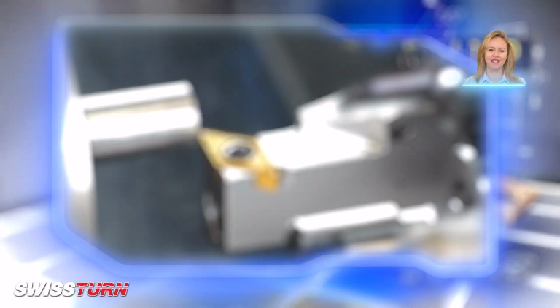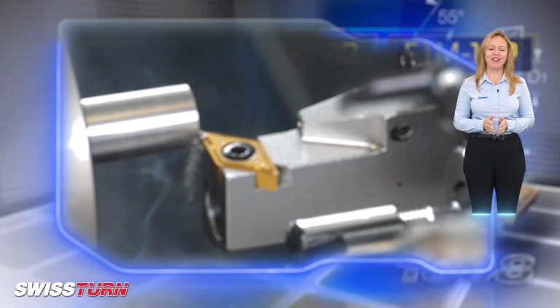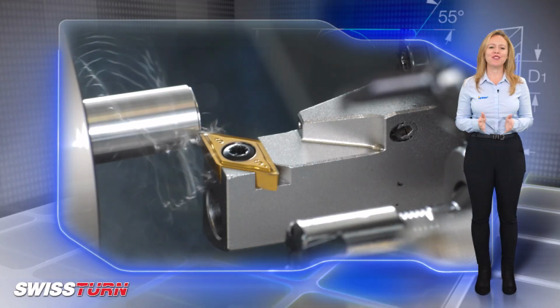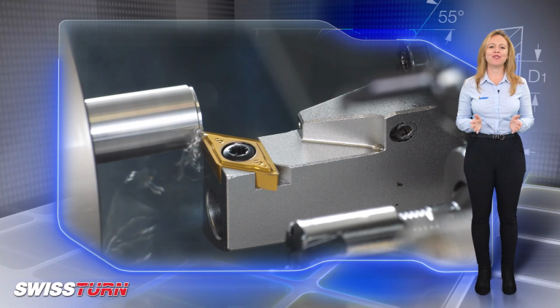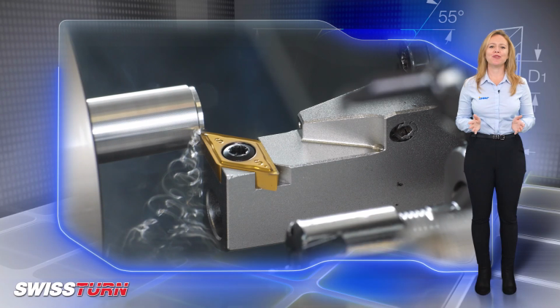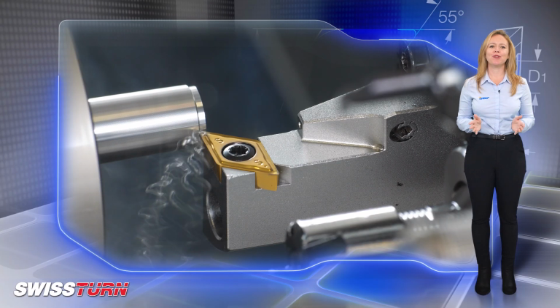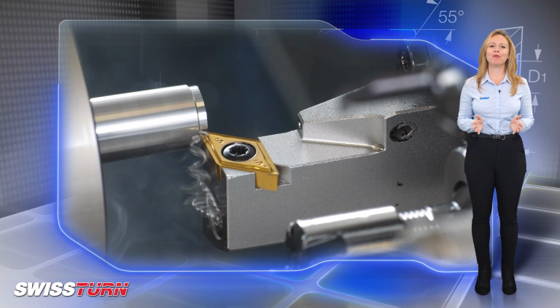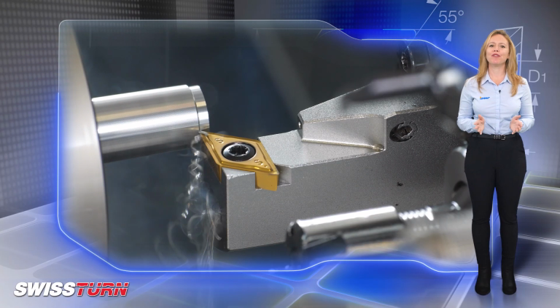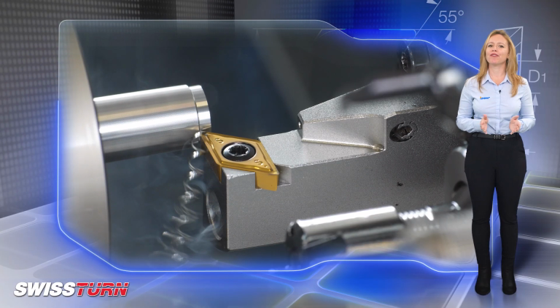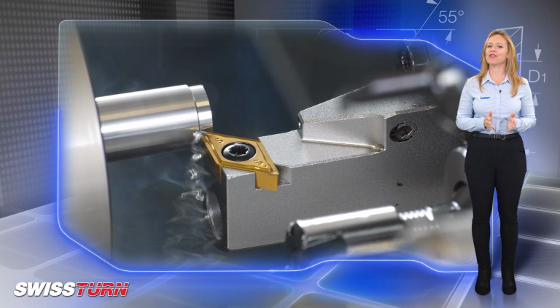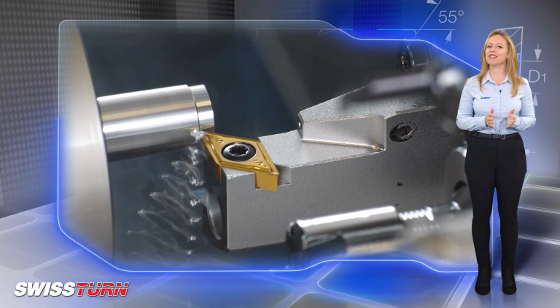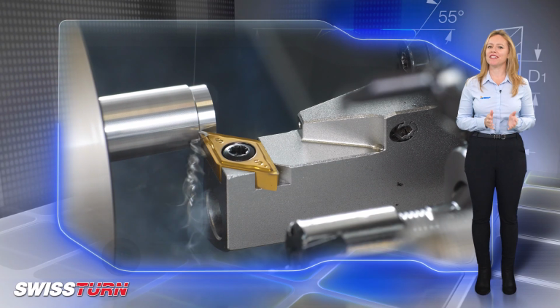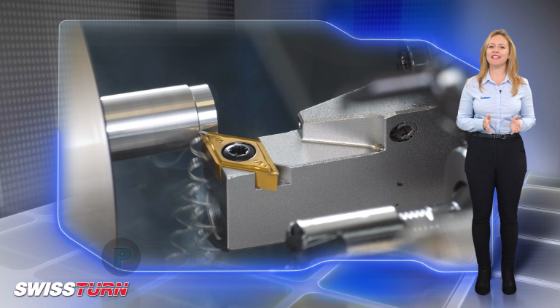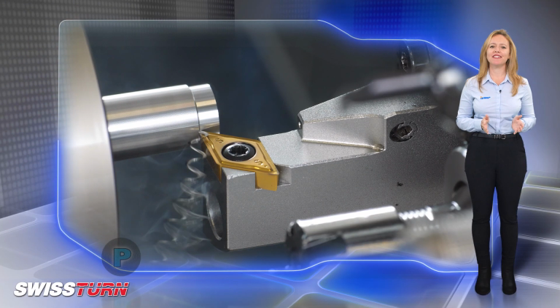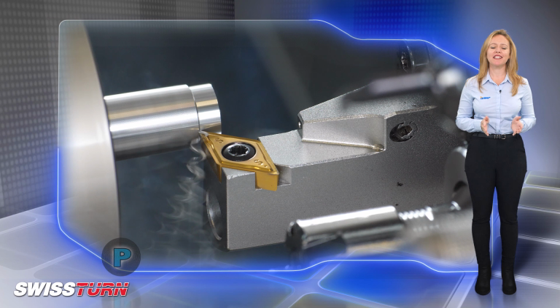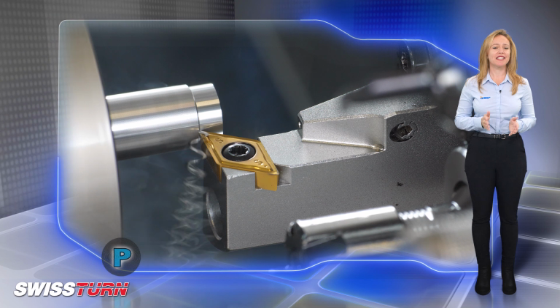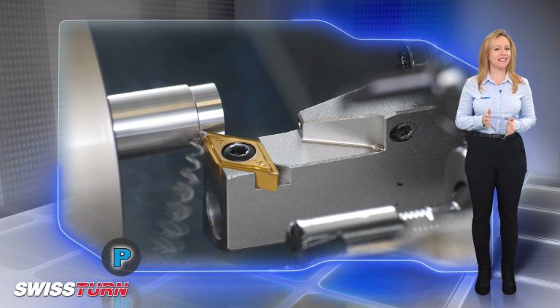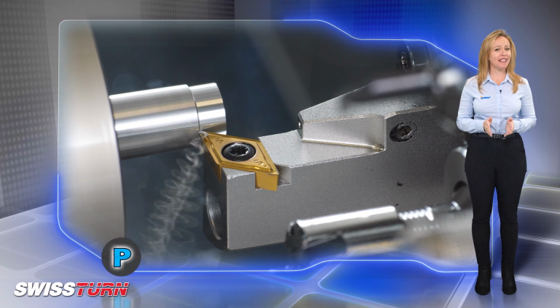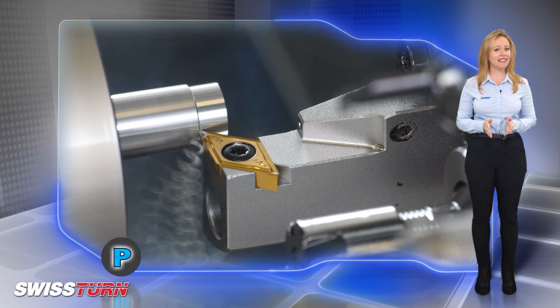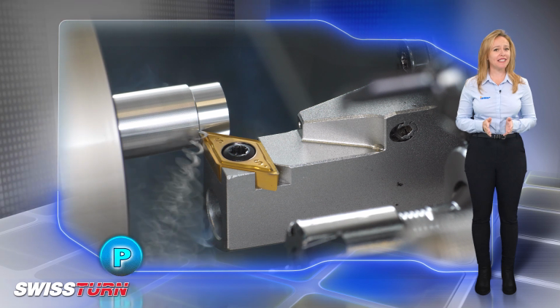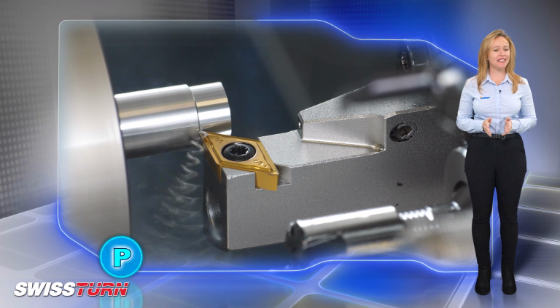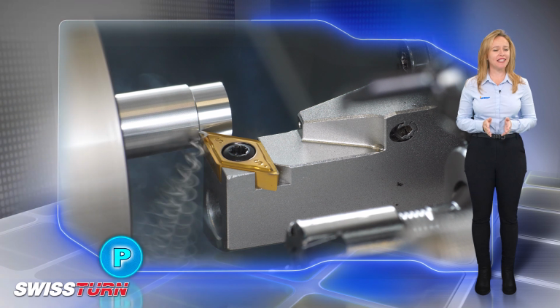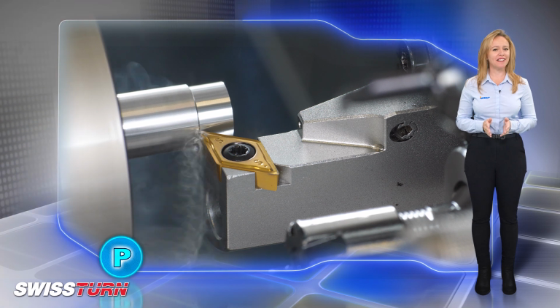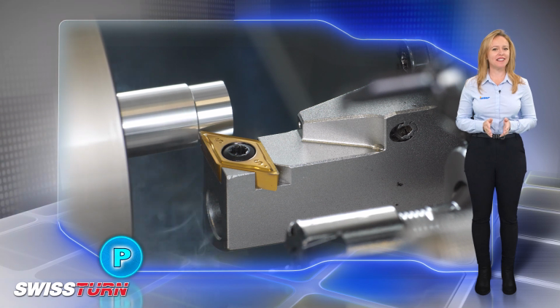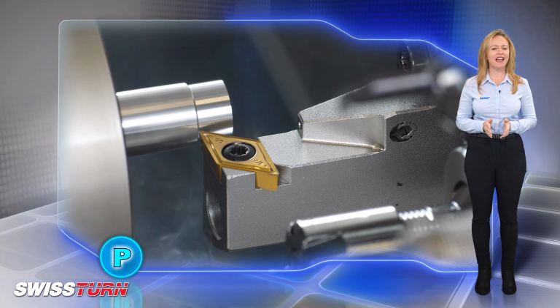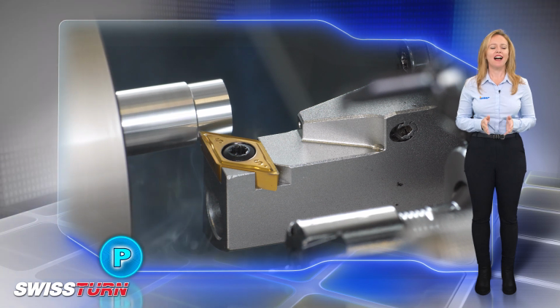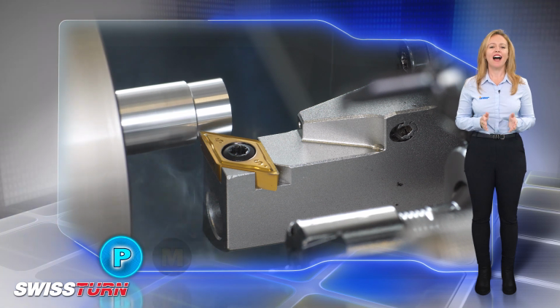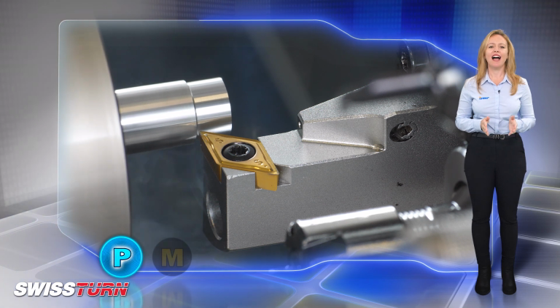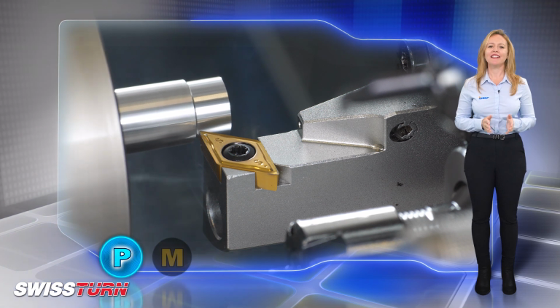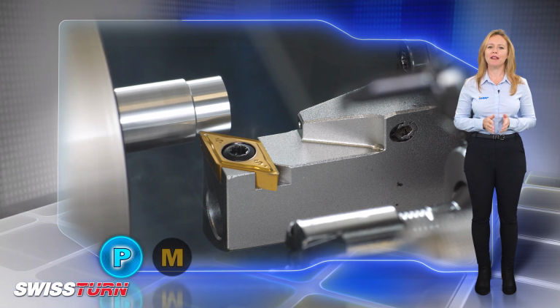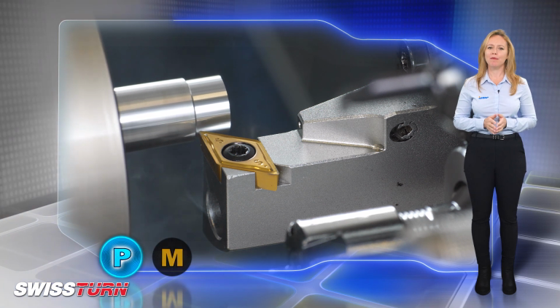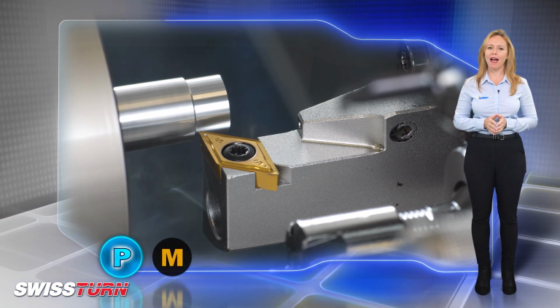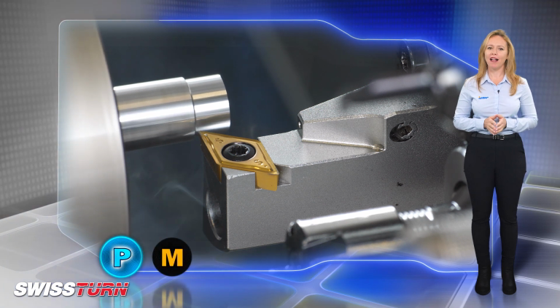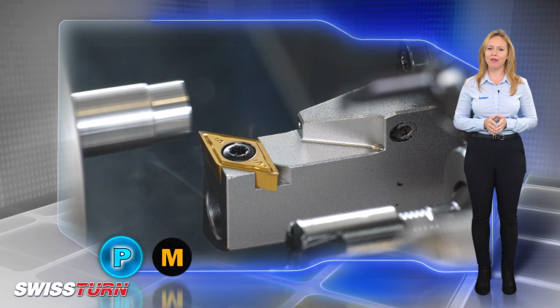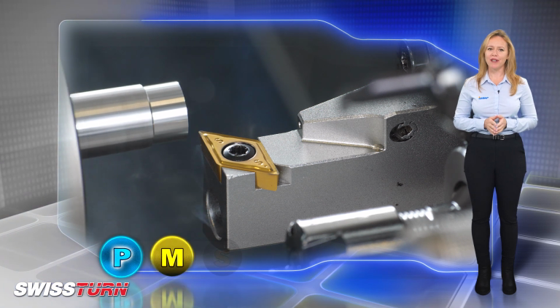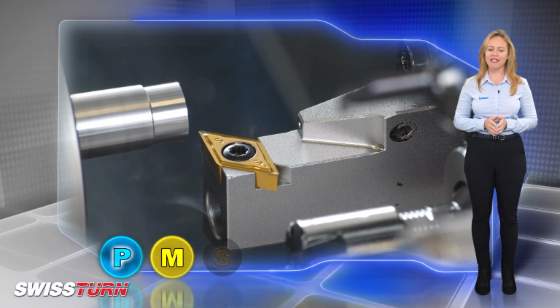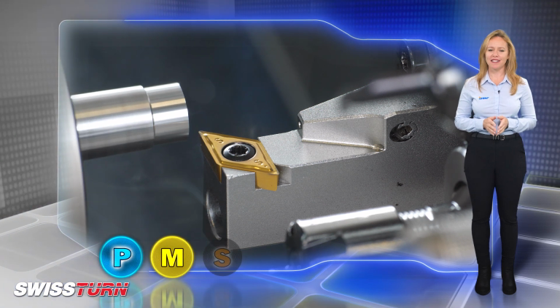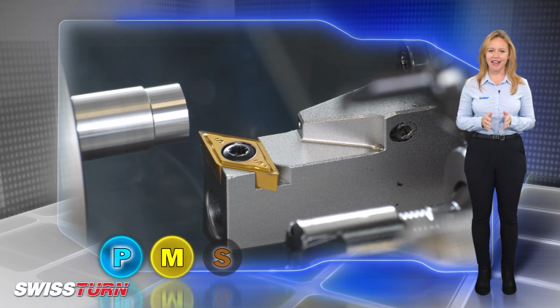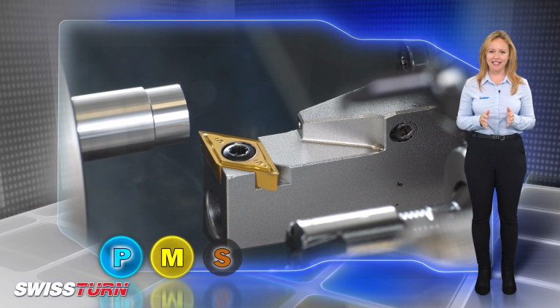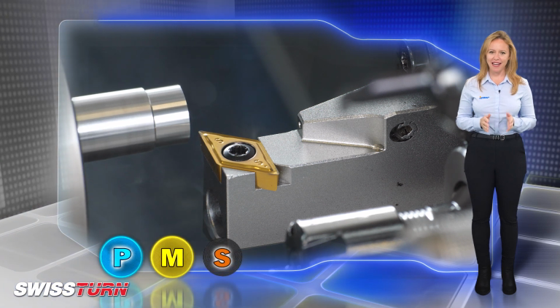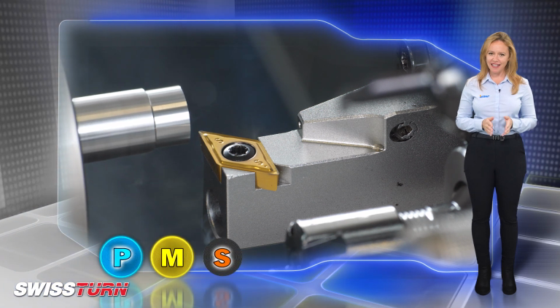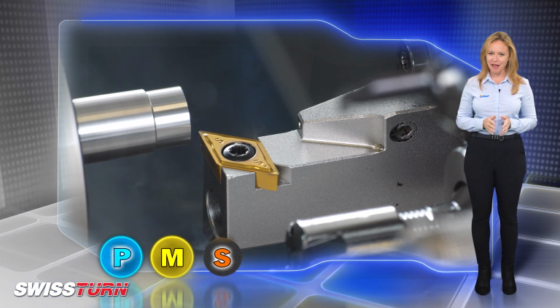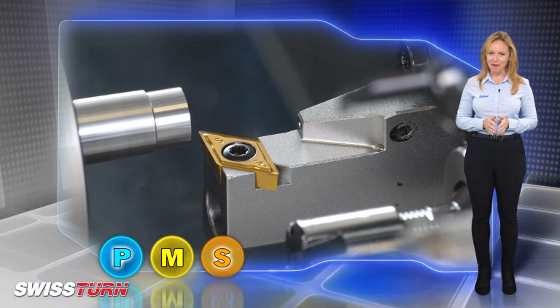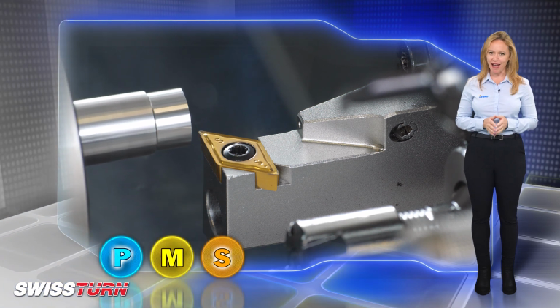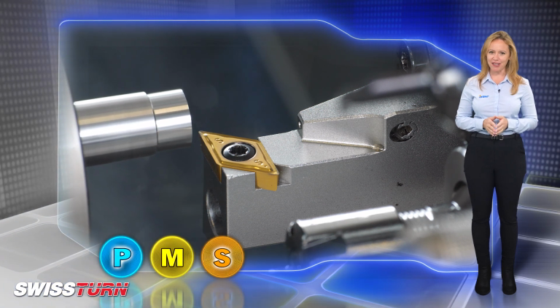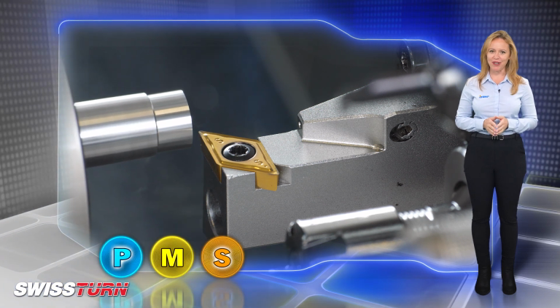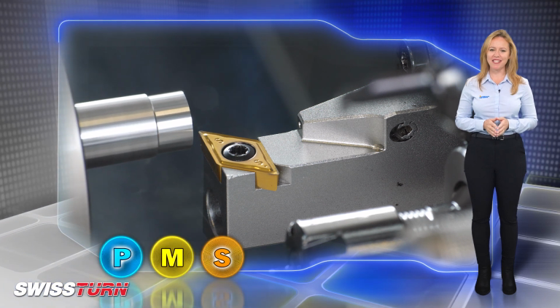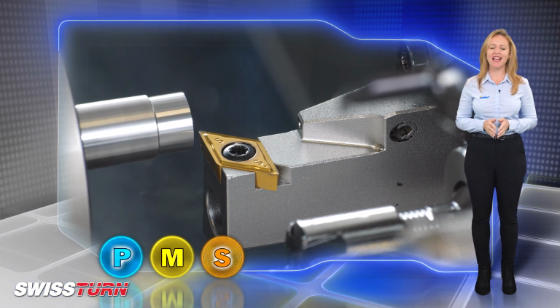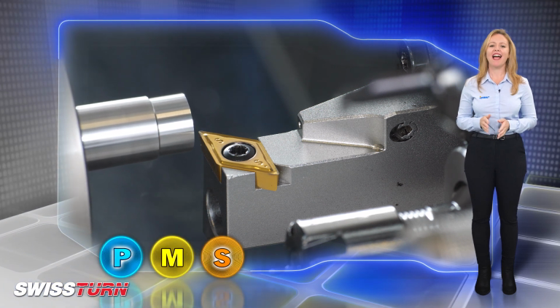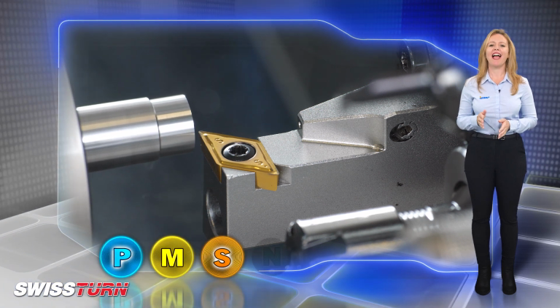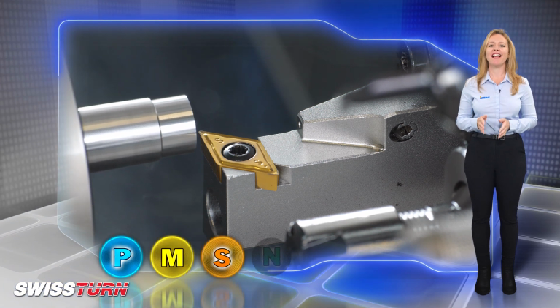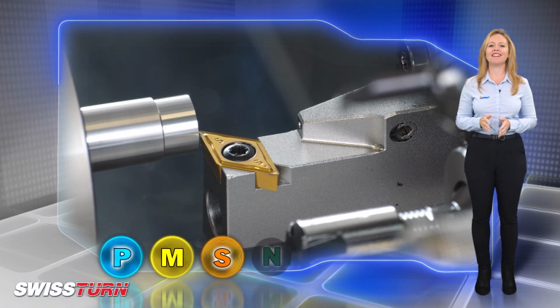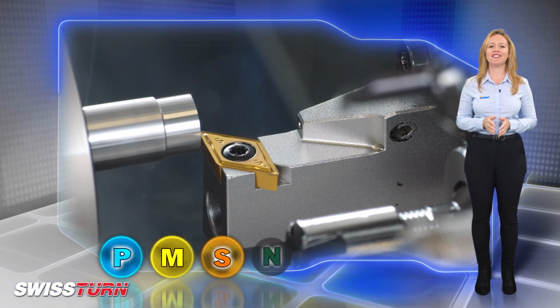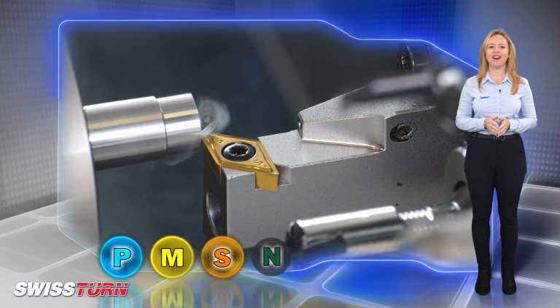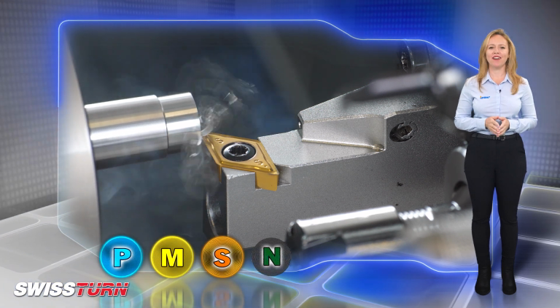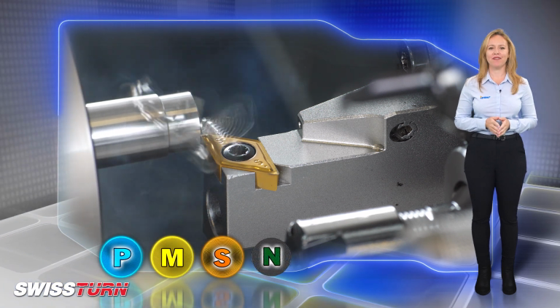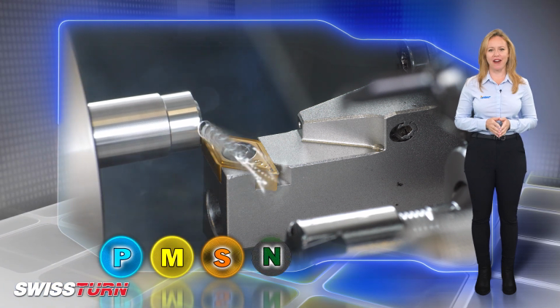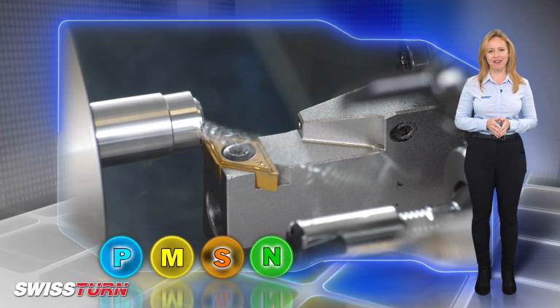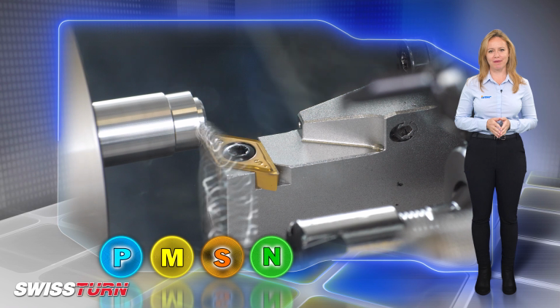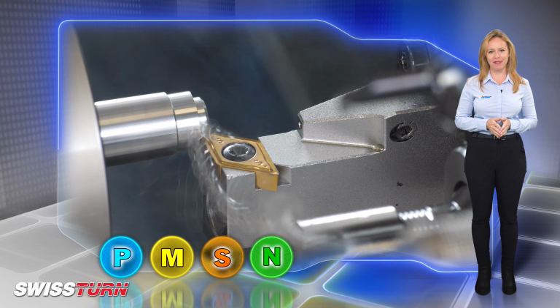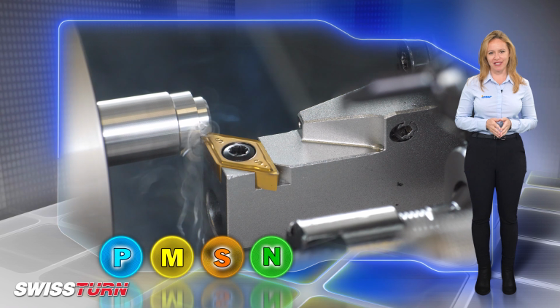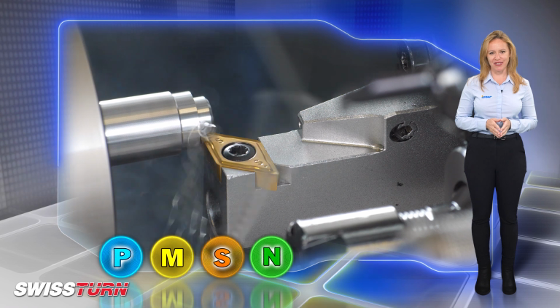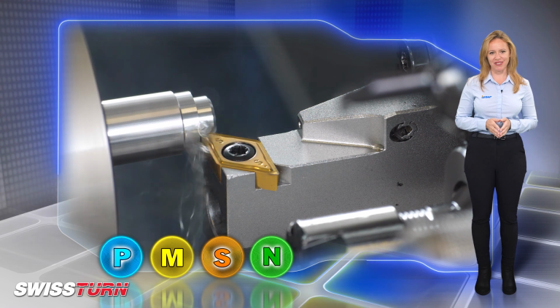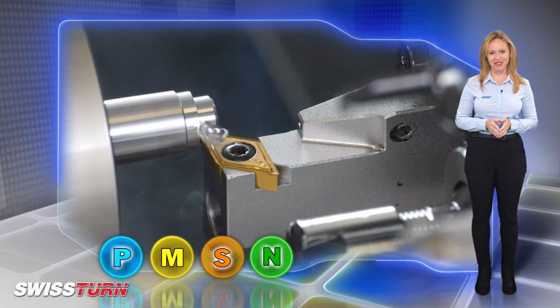Suitable for steels, stainless steels, high temp alloys, titanium alloys and non-ferrous materials.